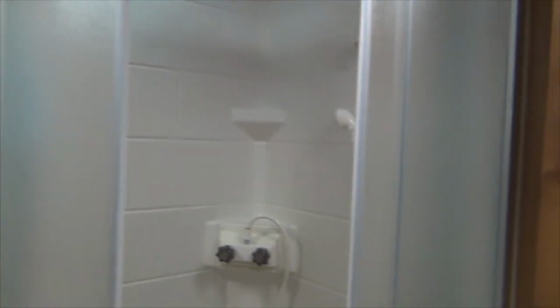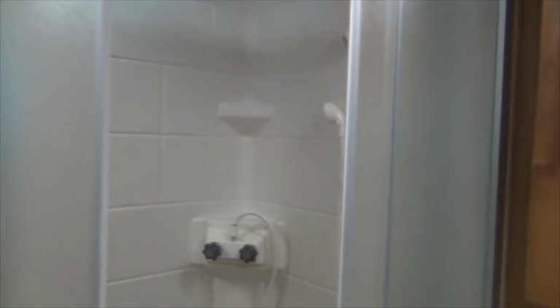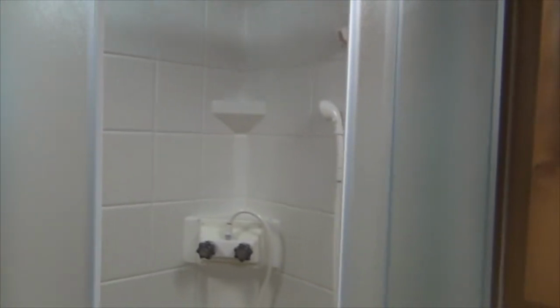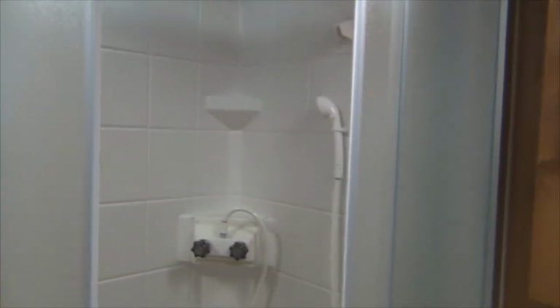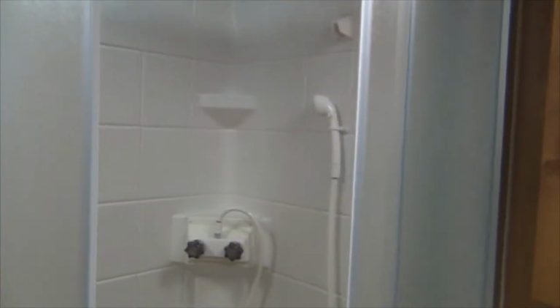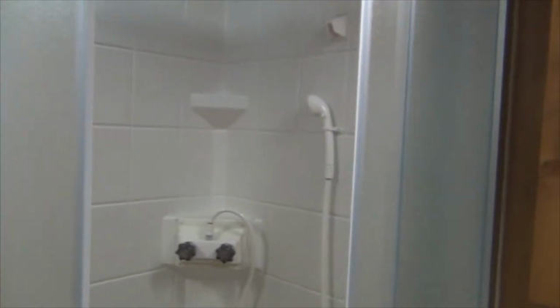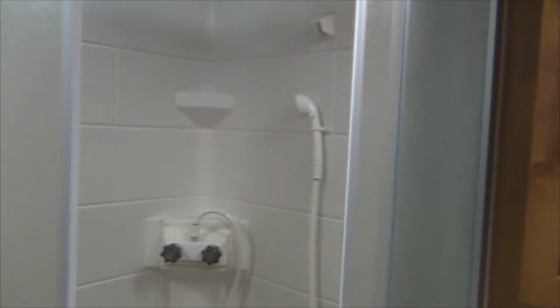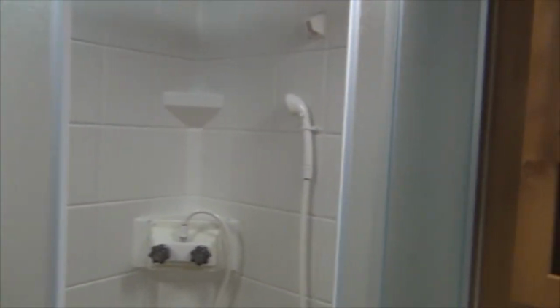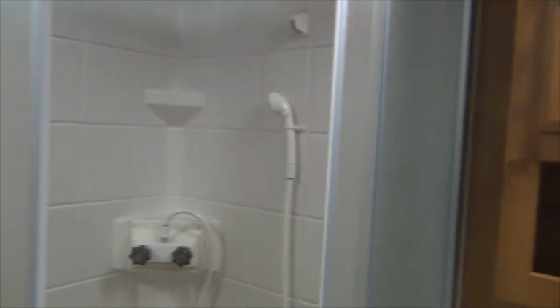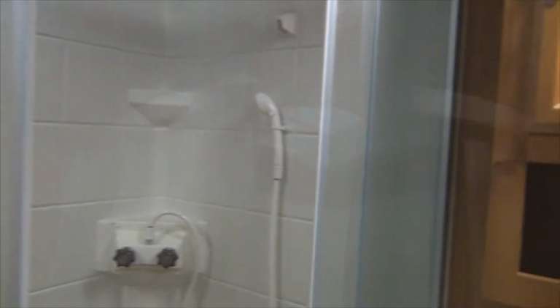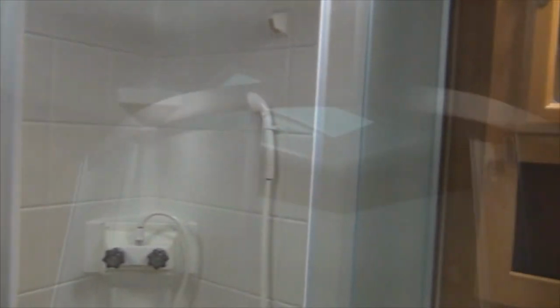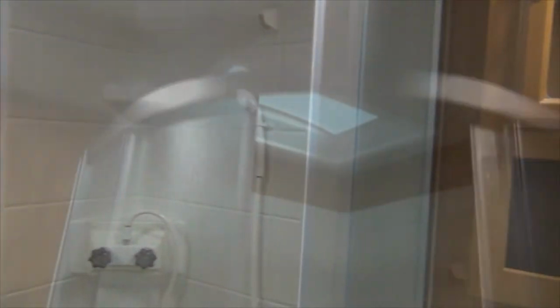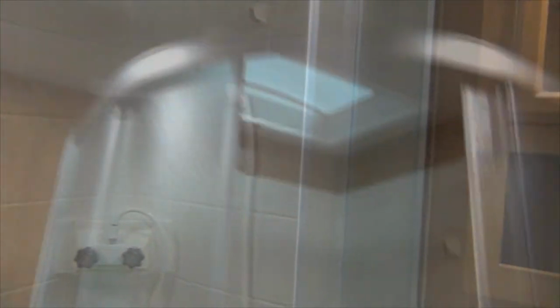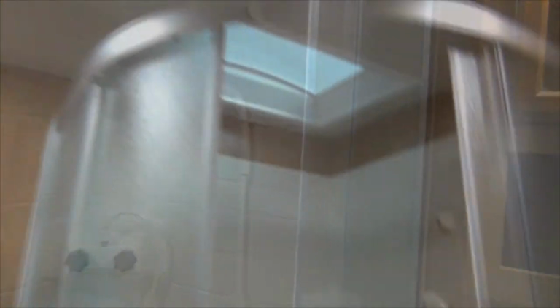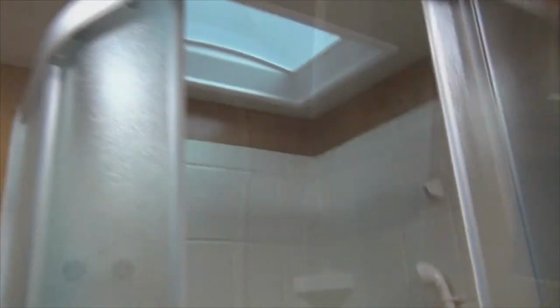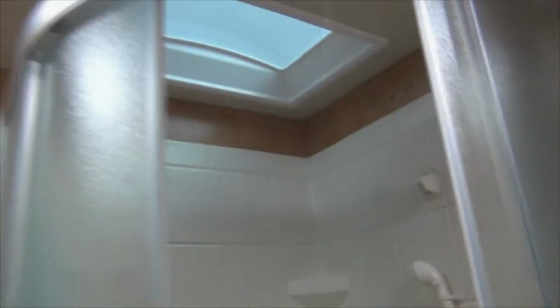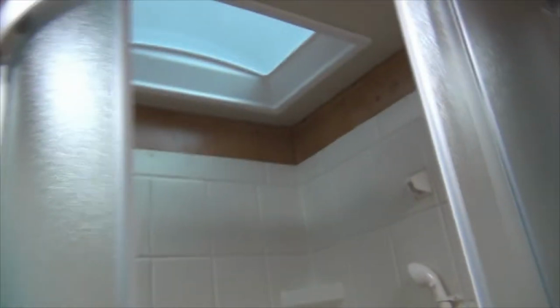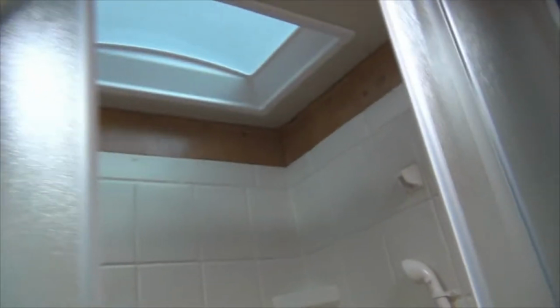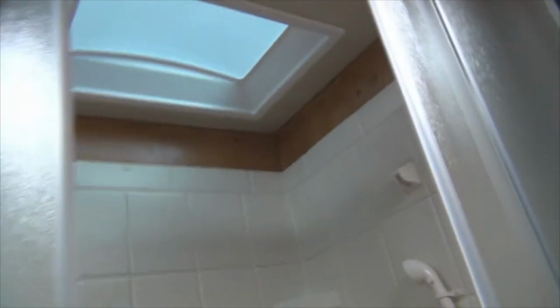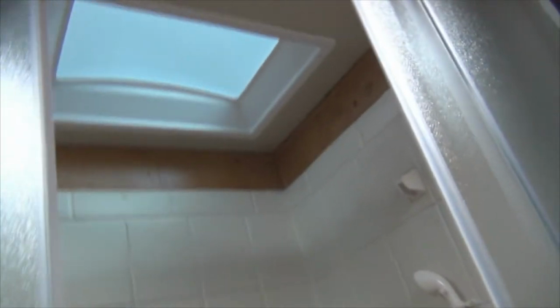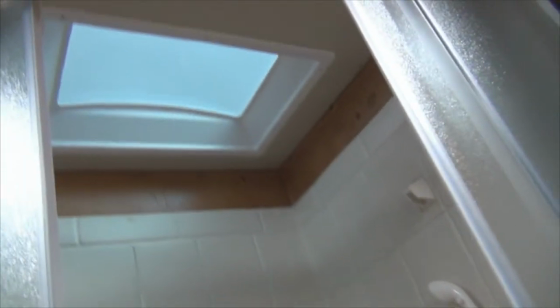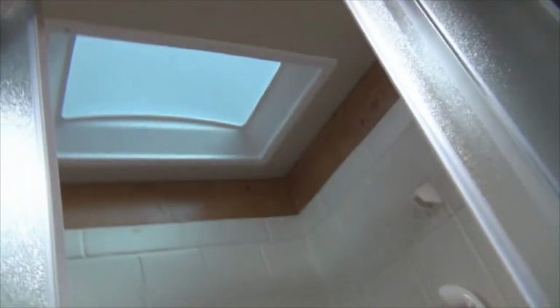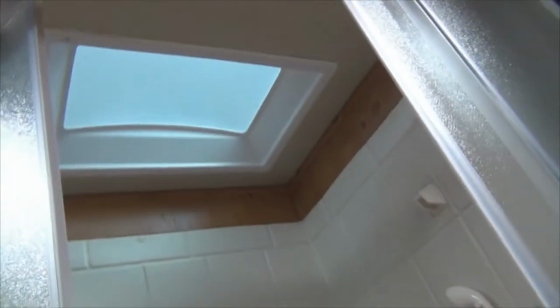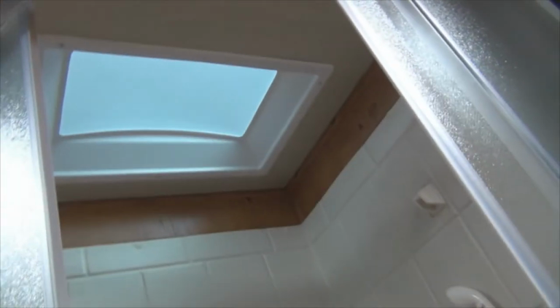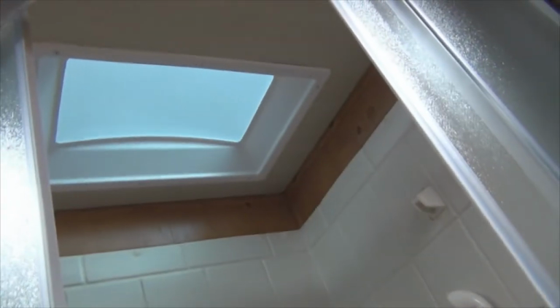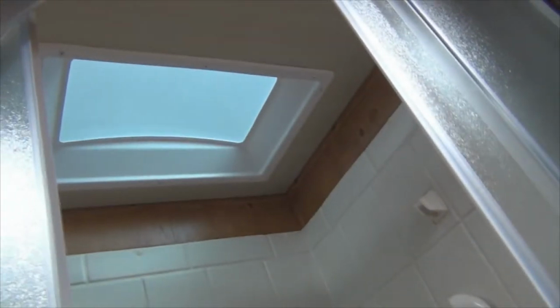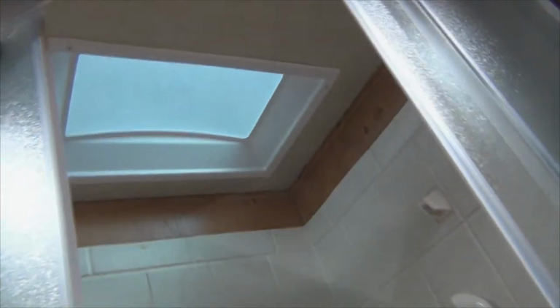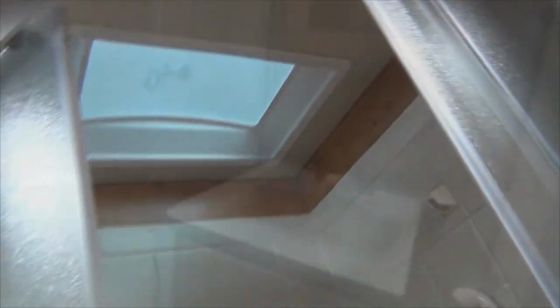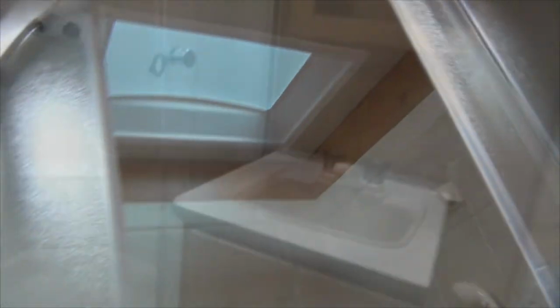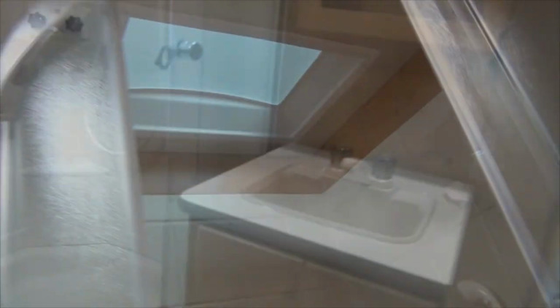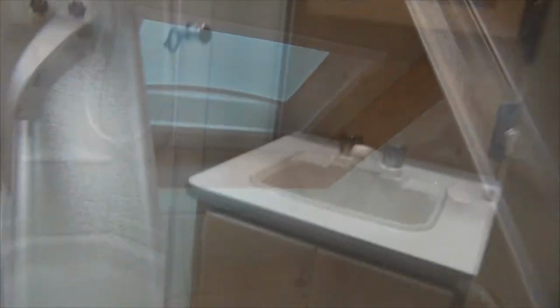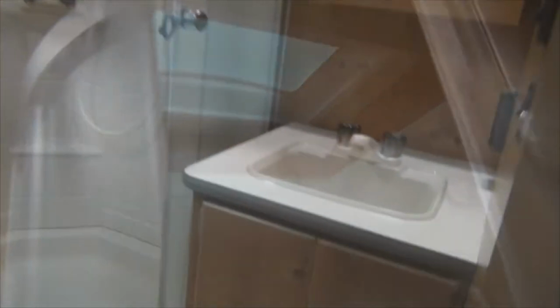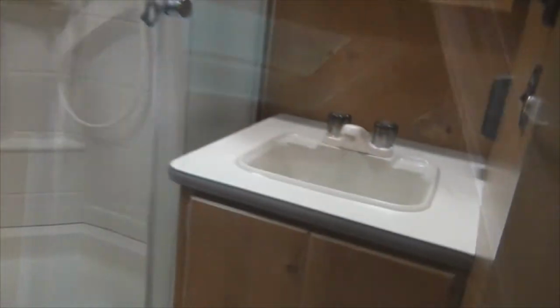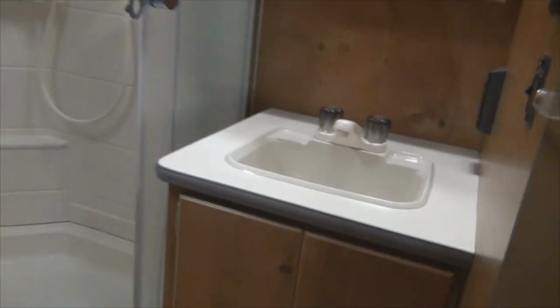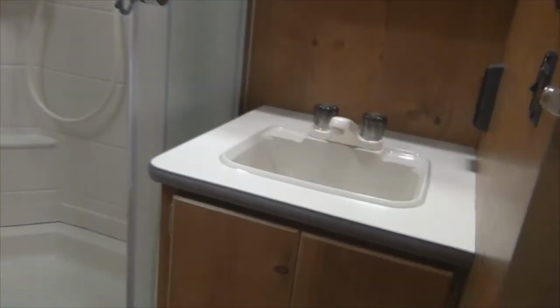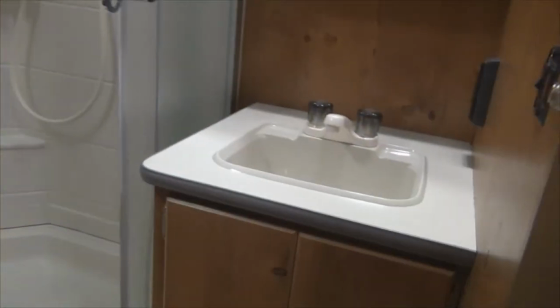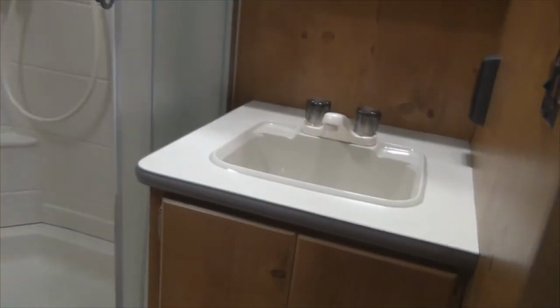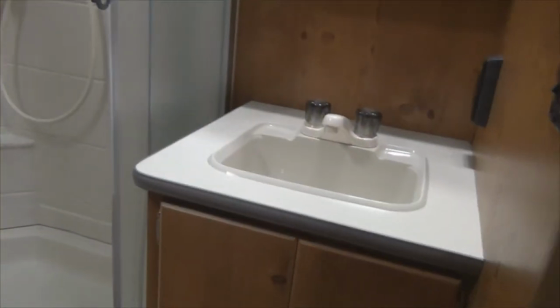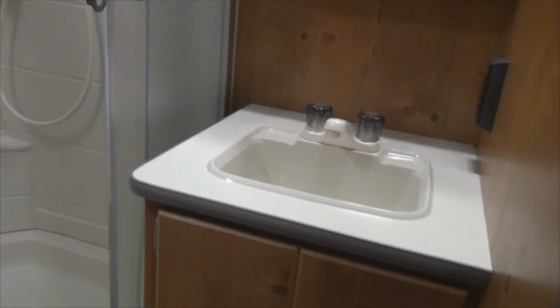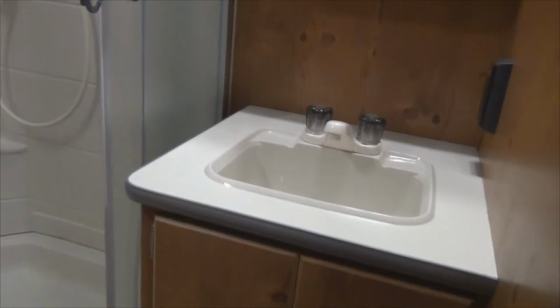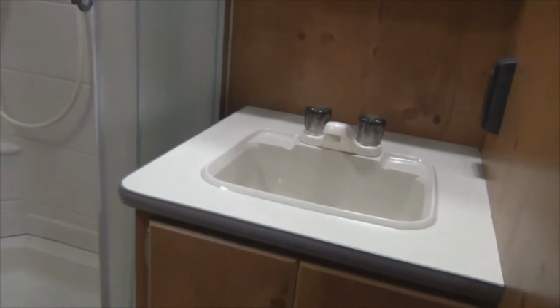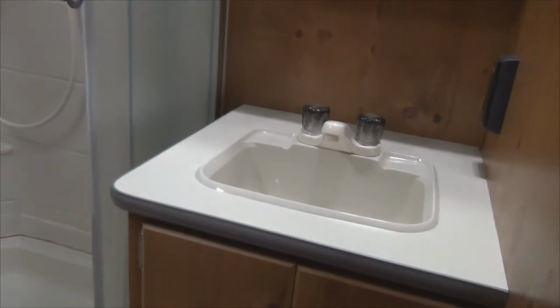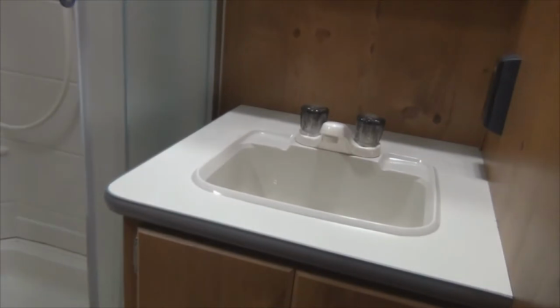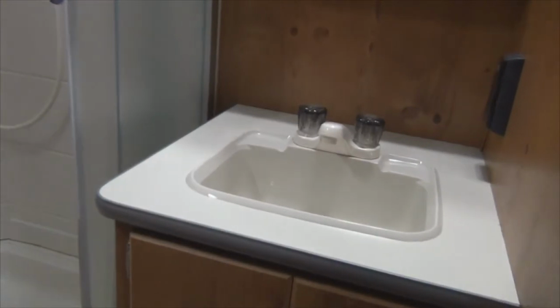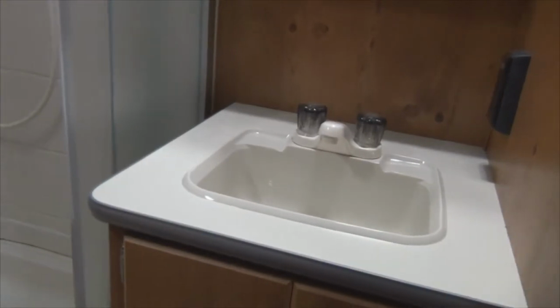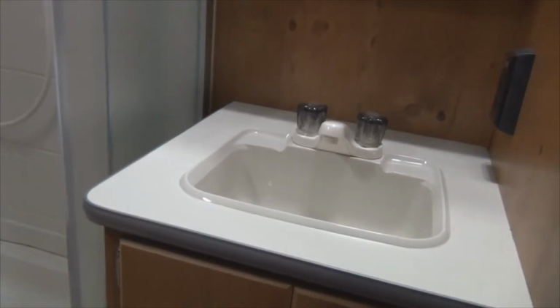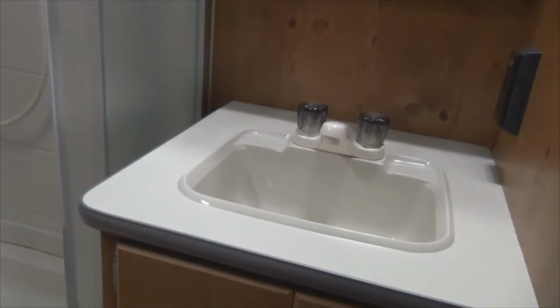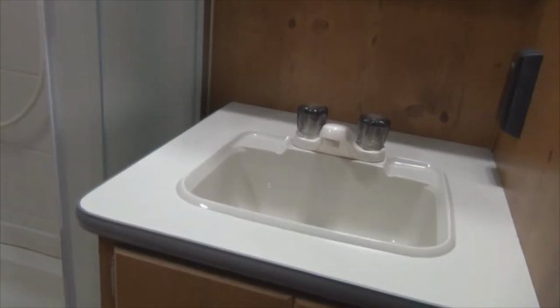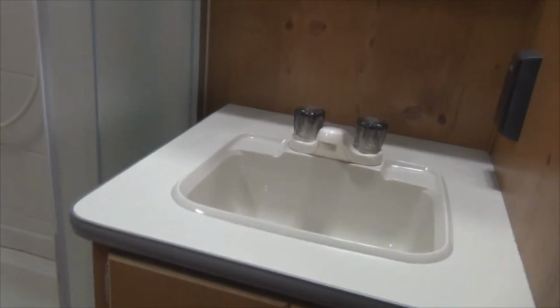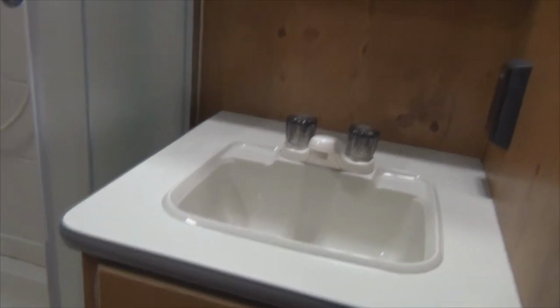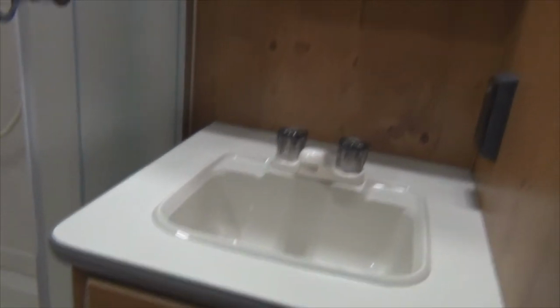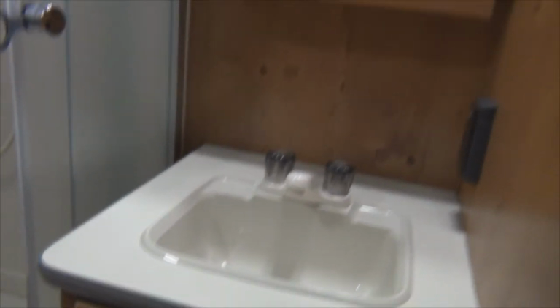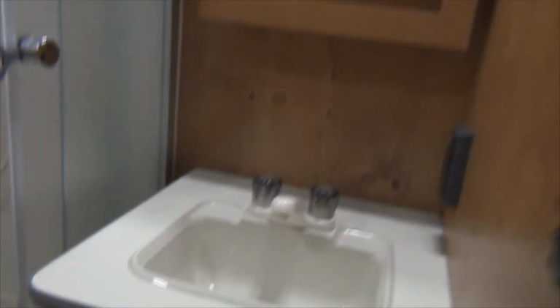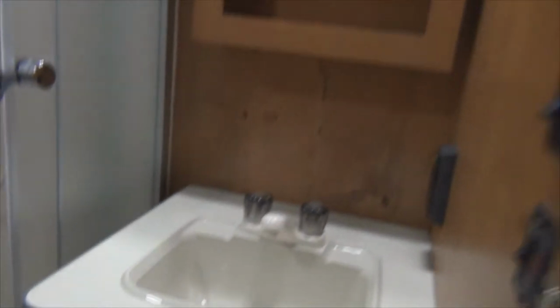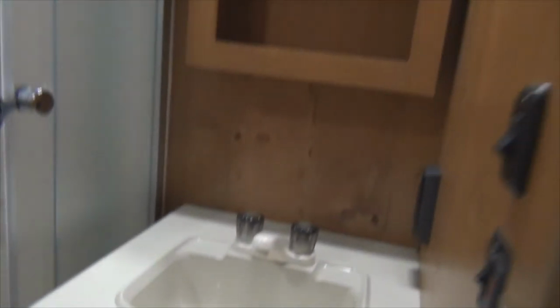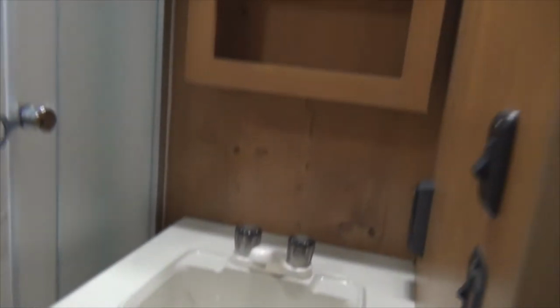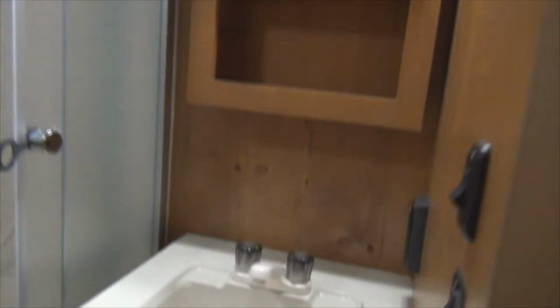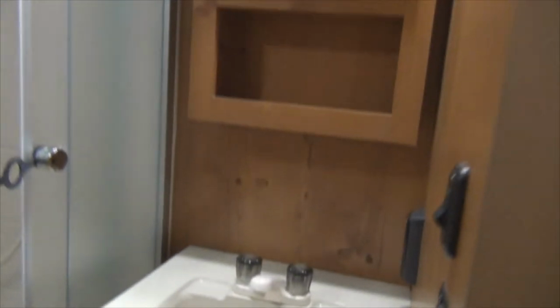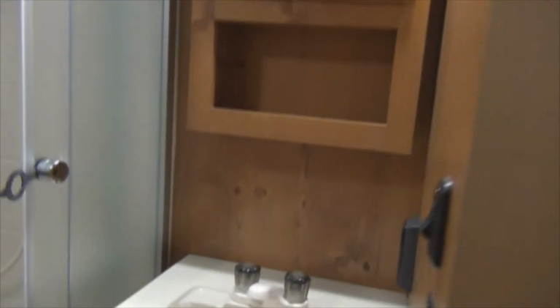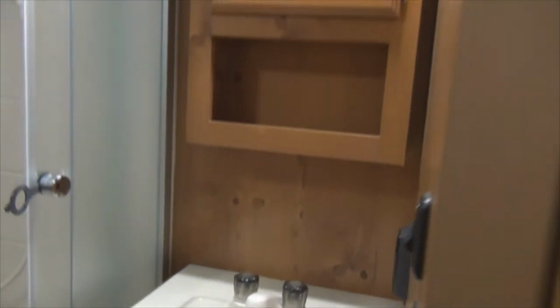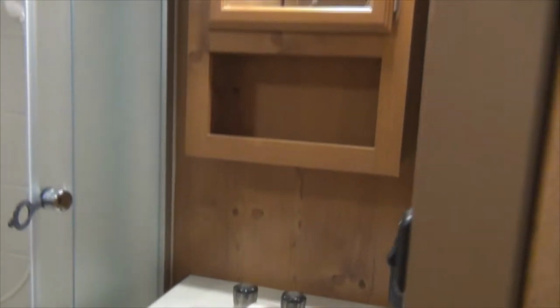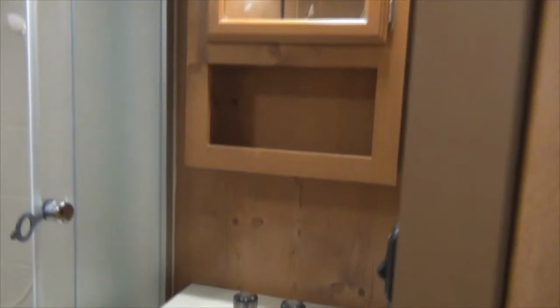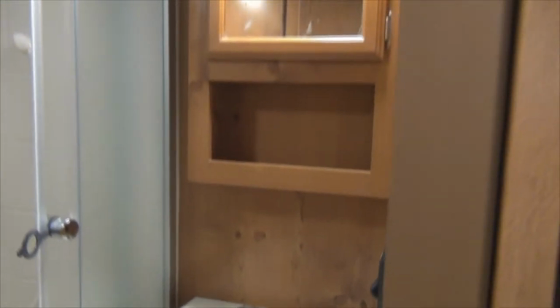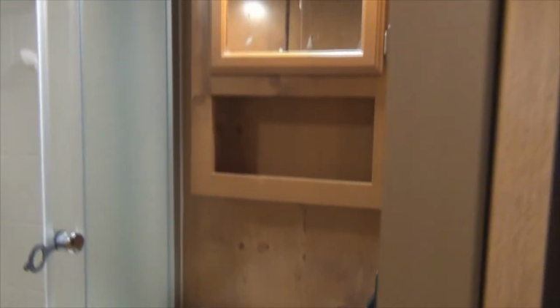The bathroom features an in-shower skylight and power bath vent.